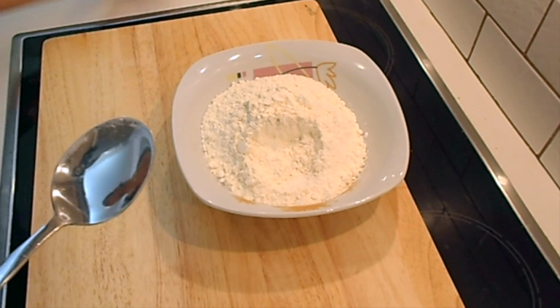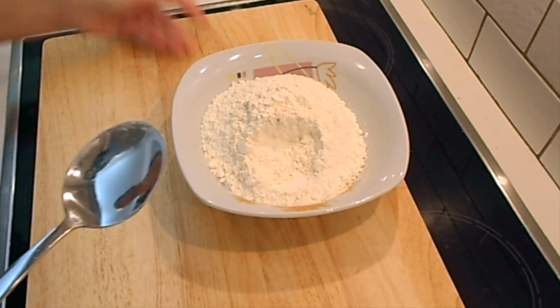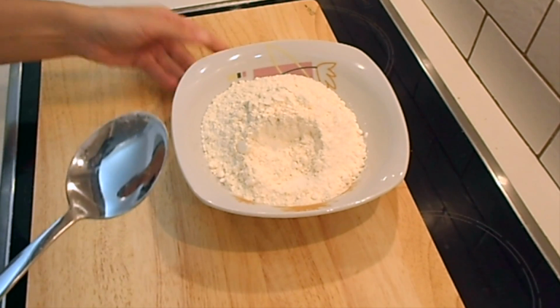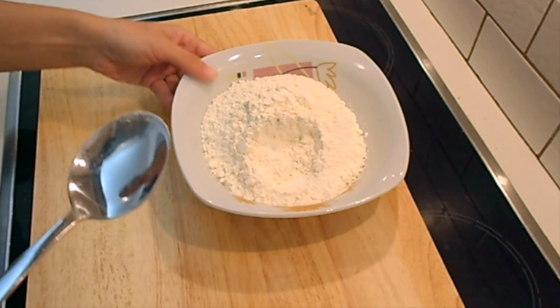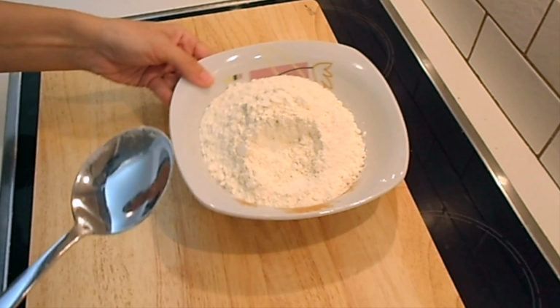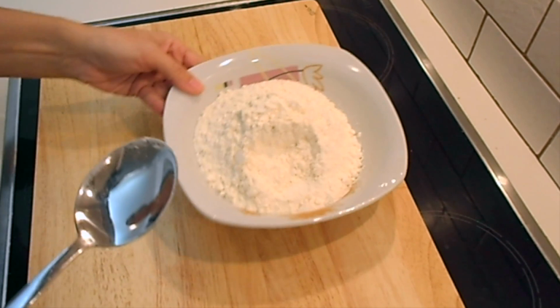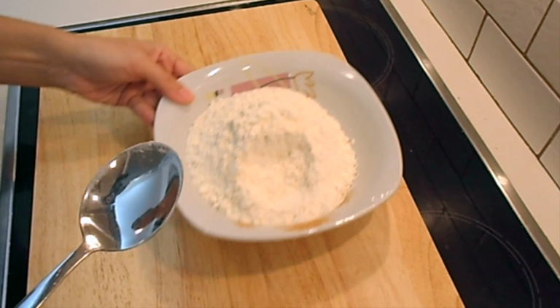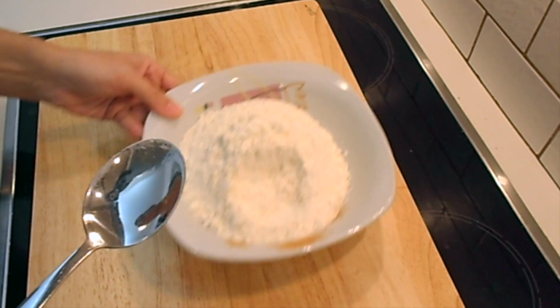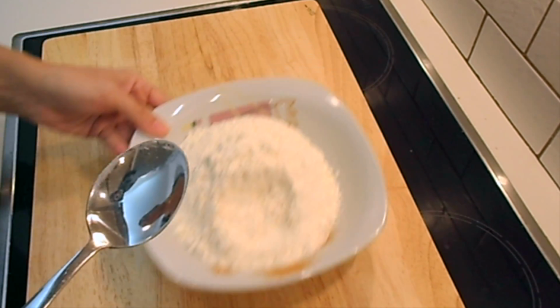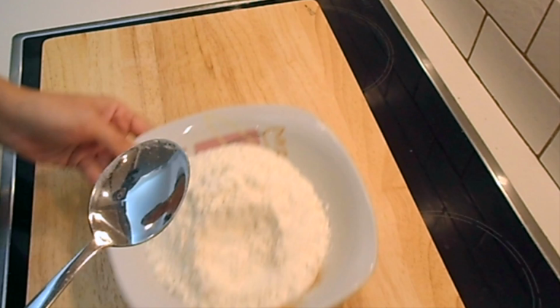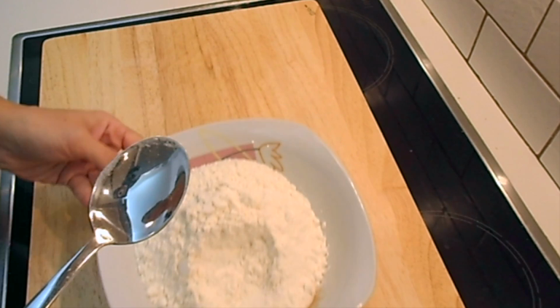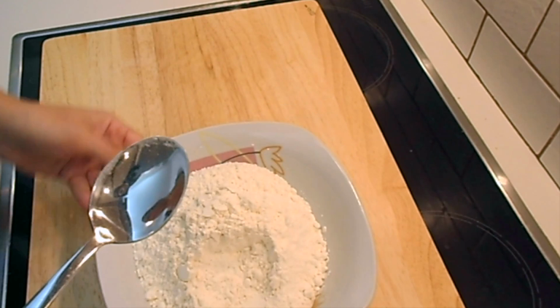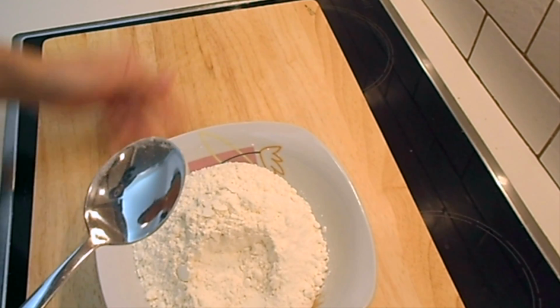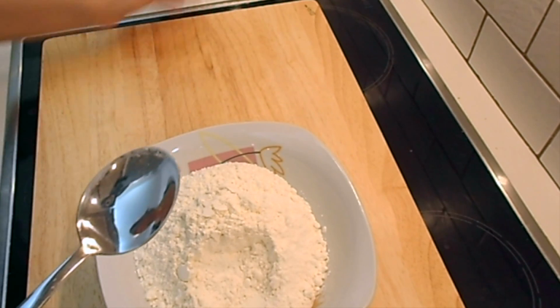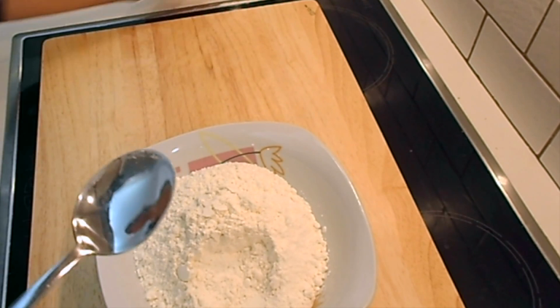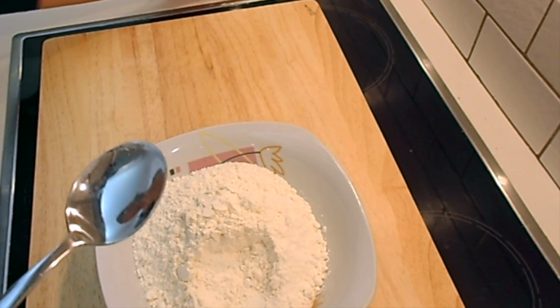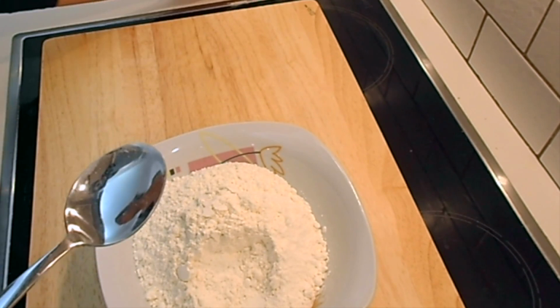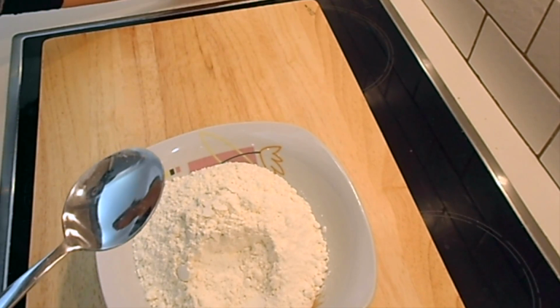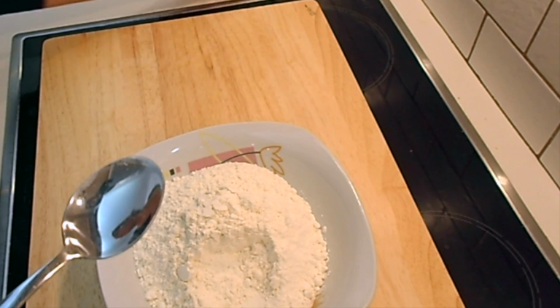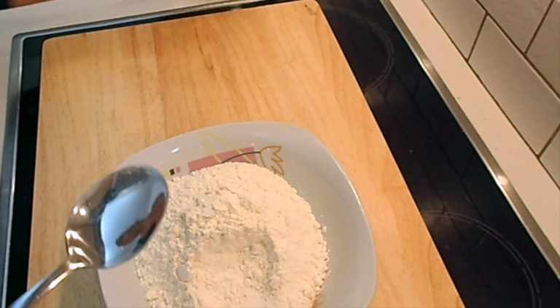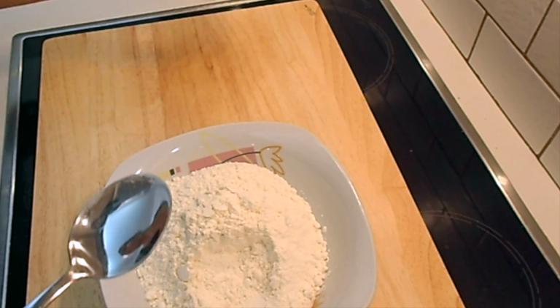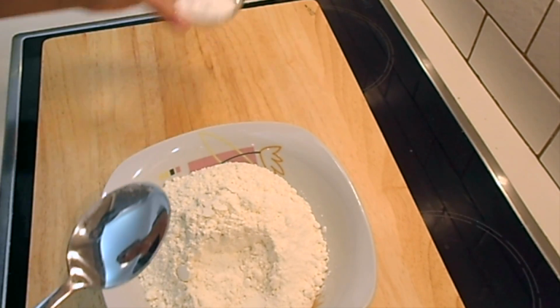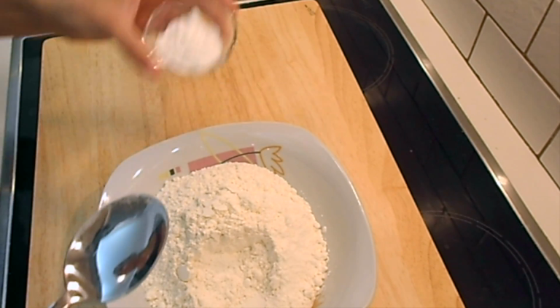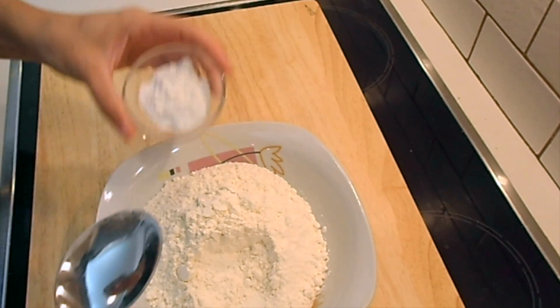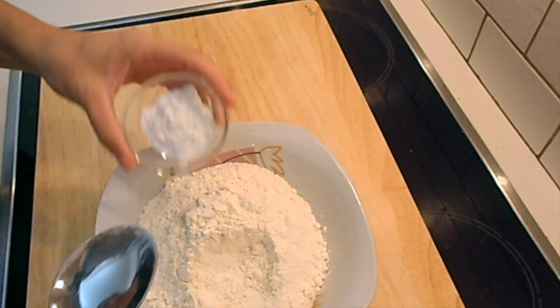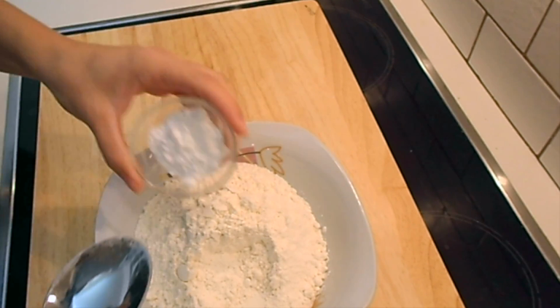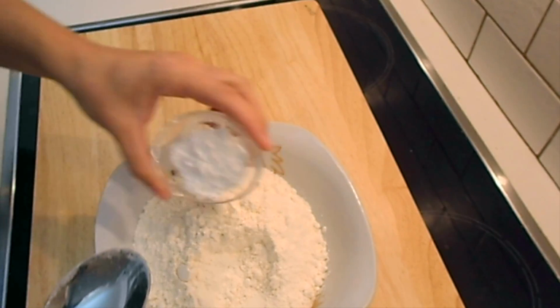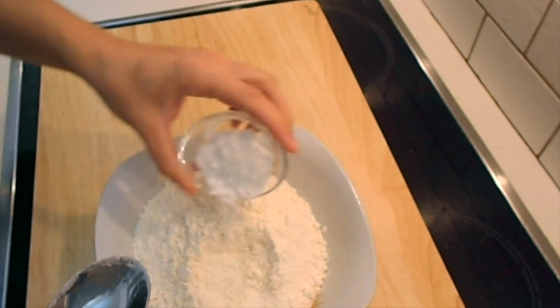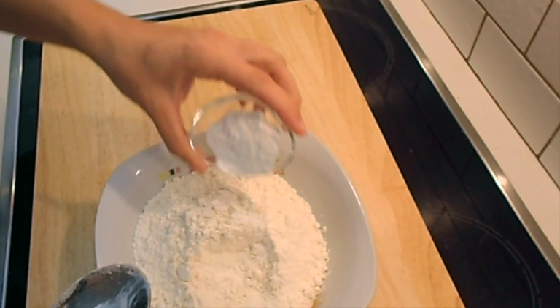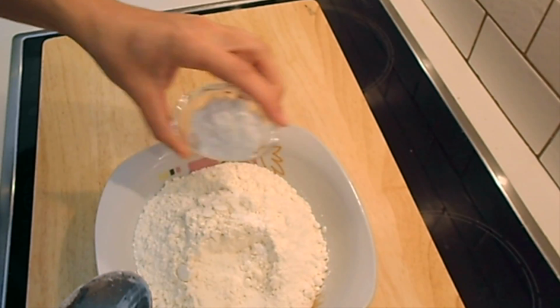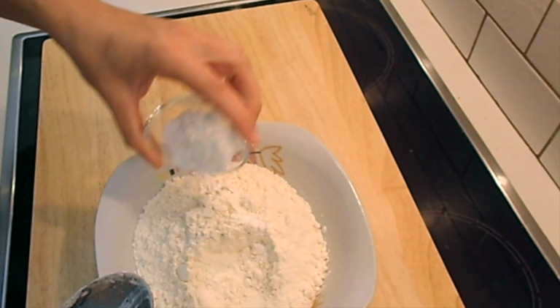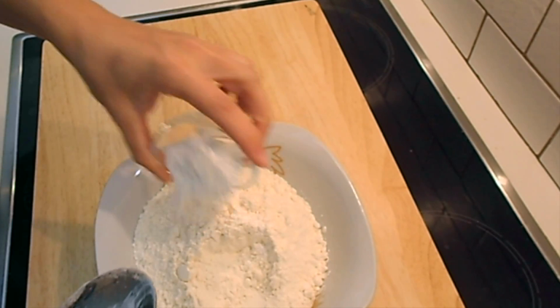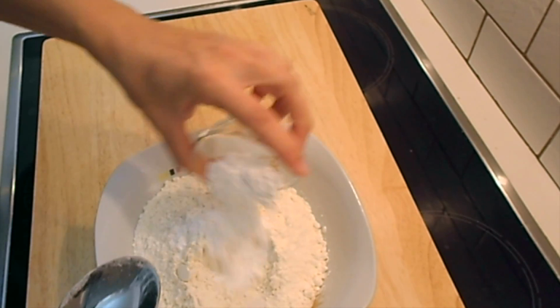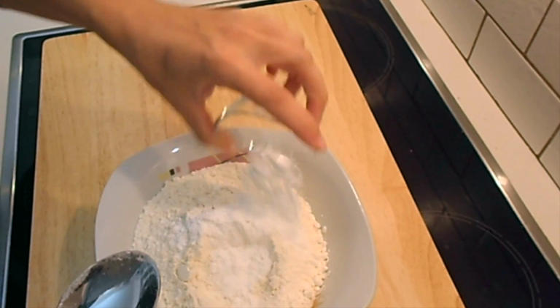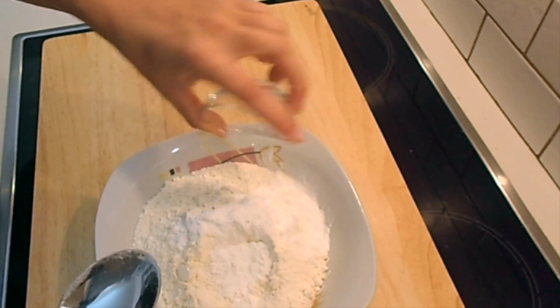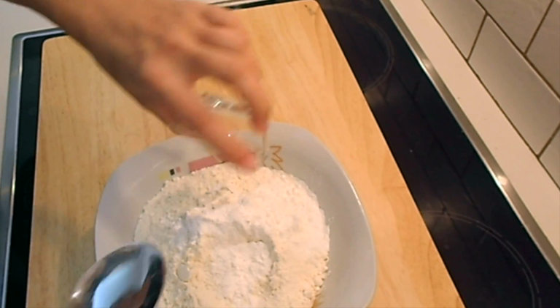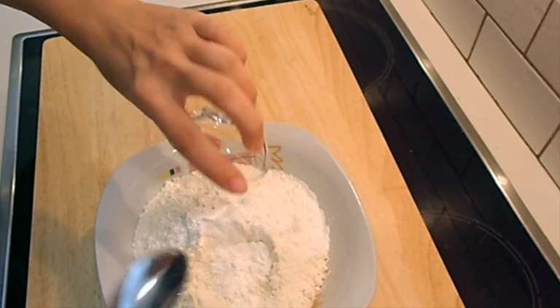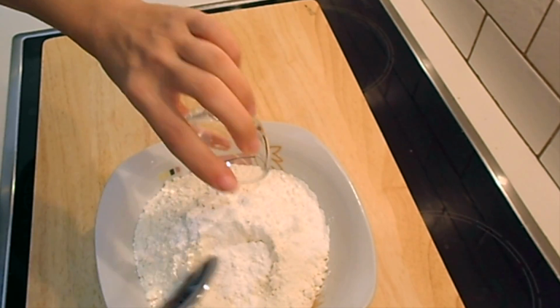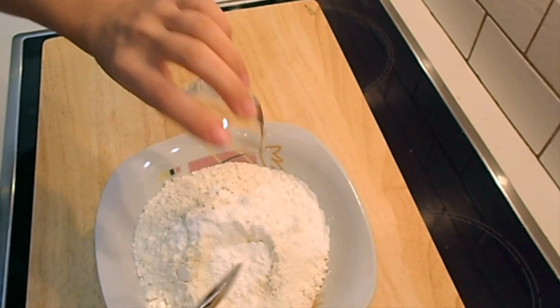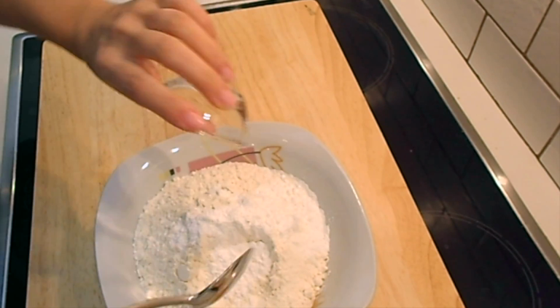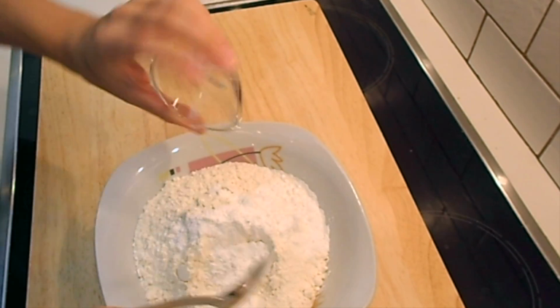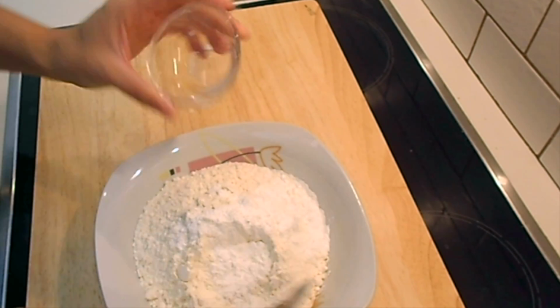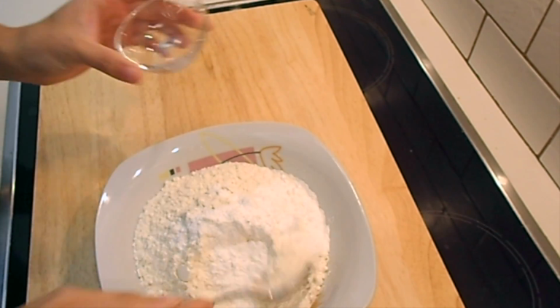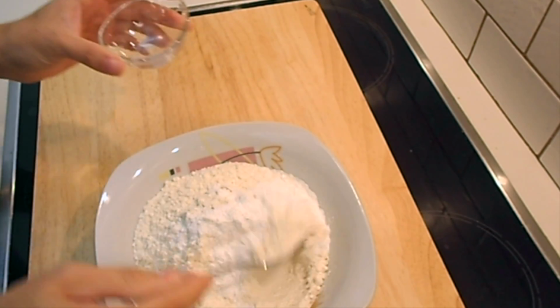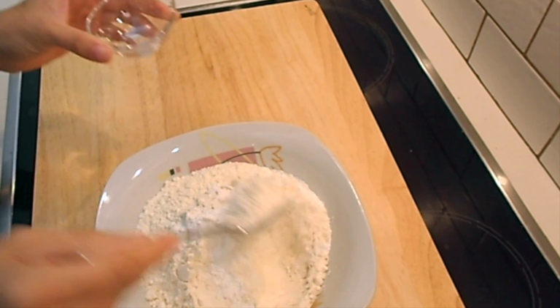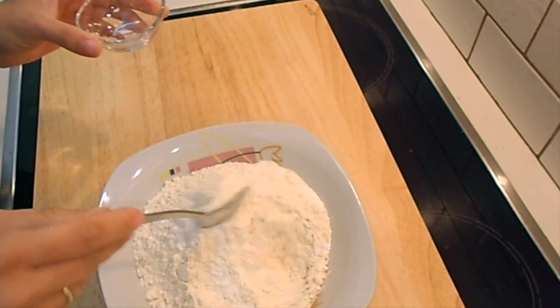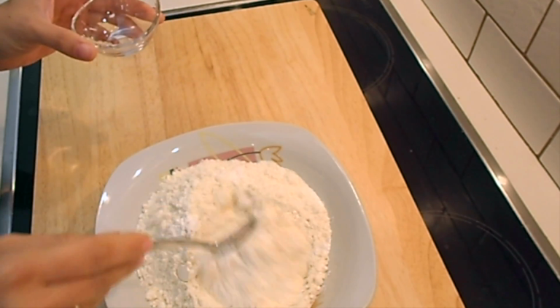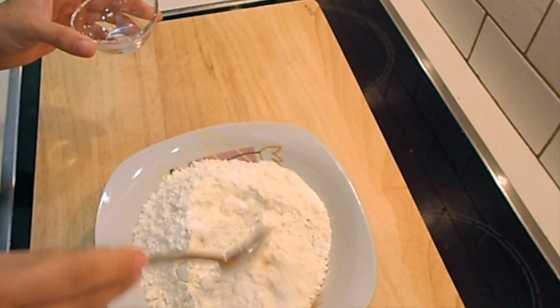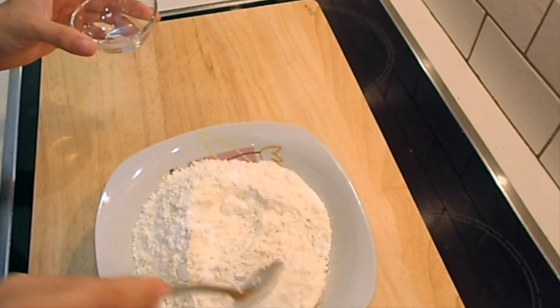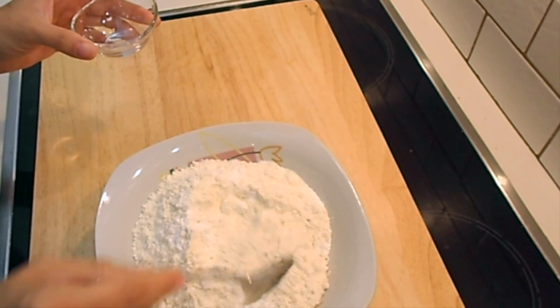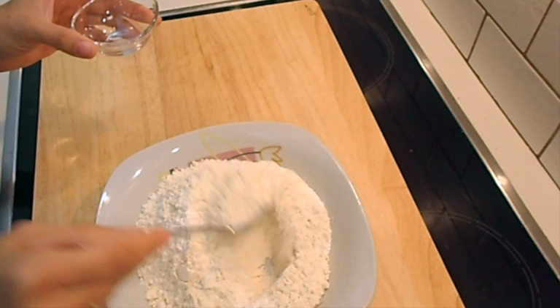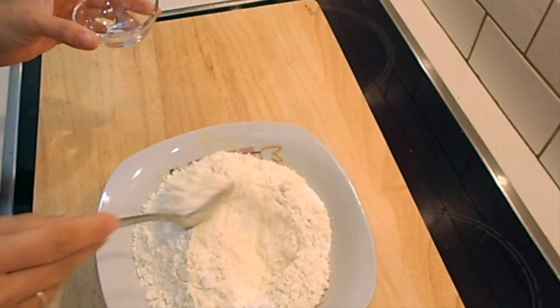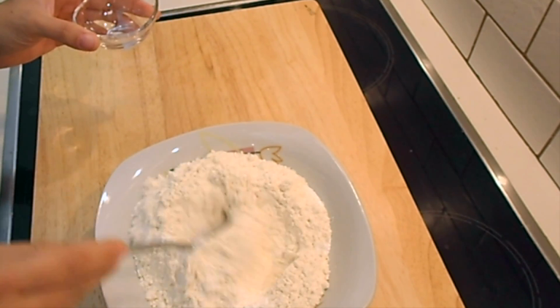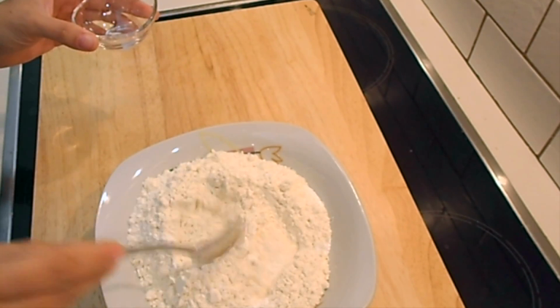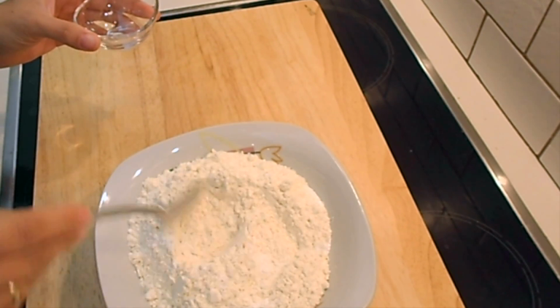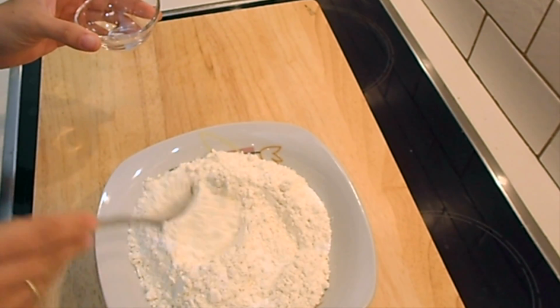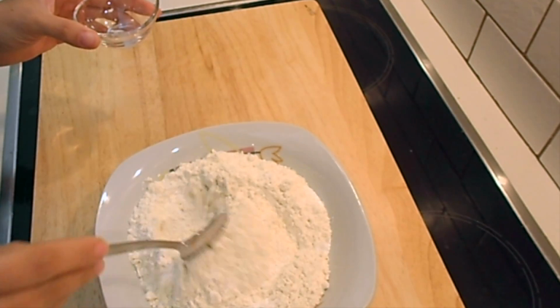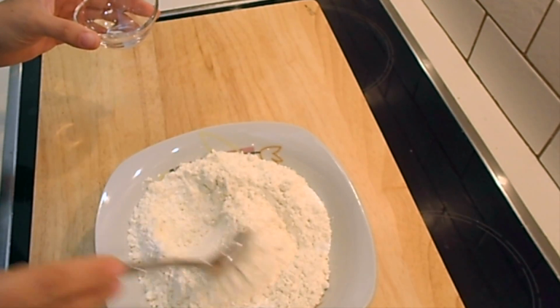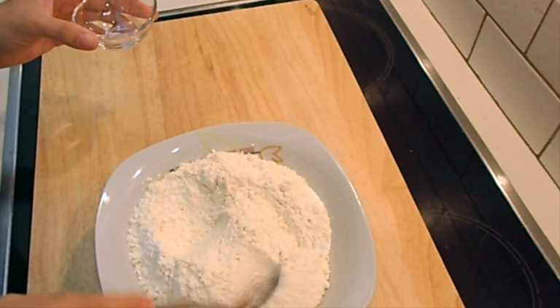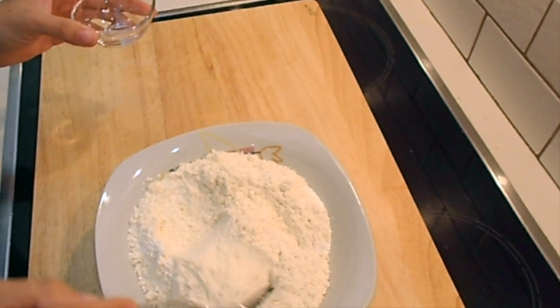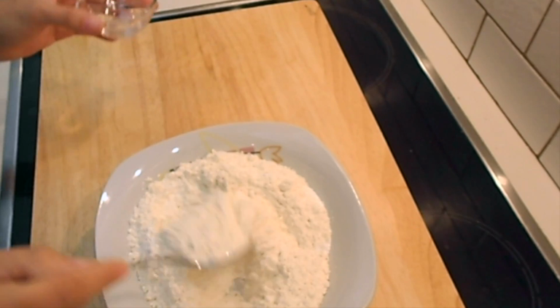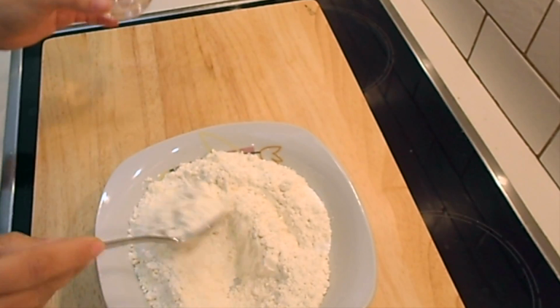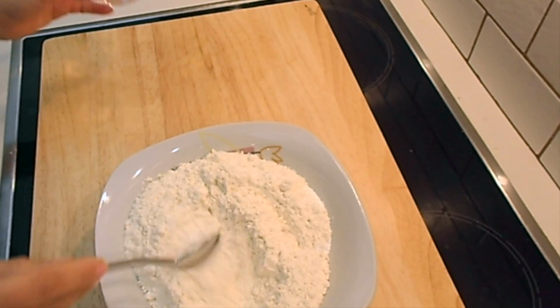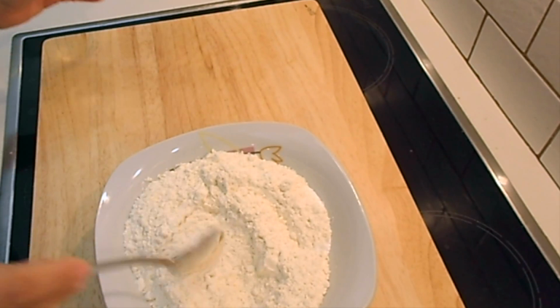In the flour, add the baking powder and mix it with your spoon.